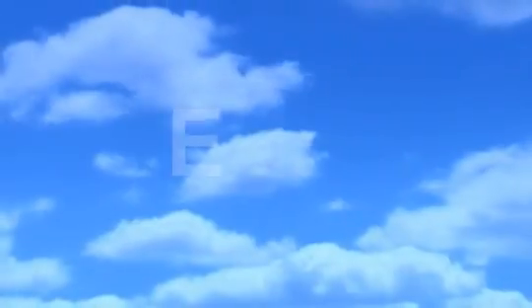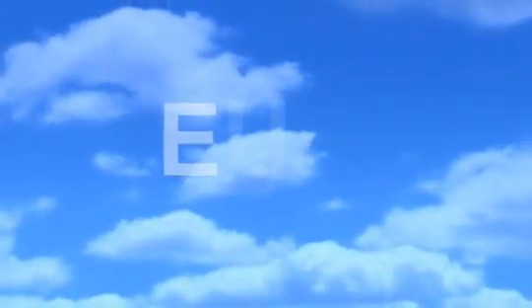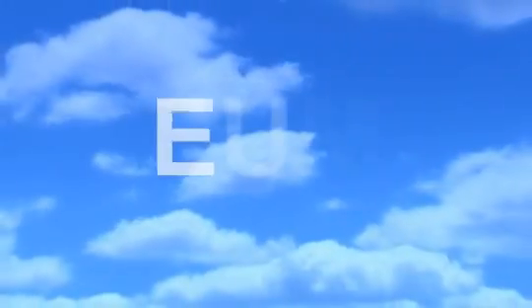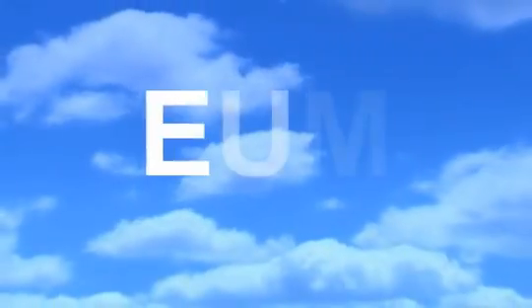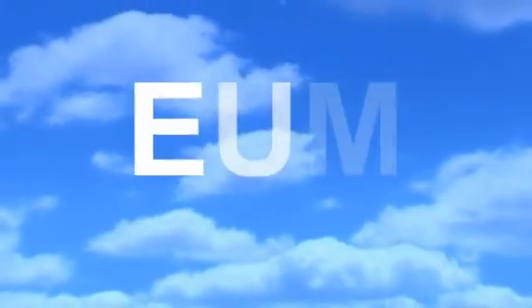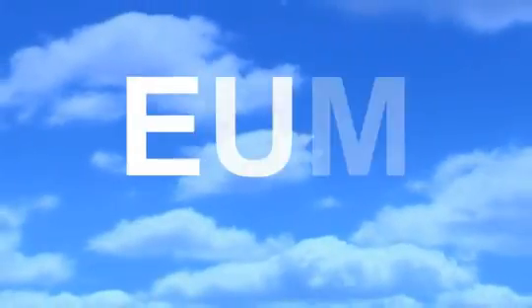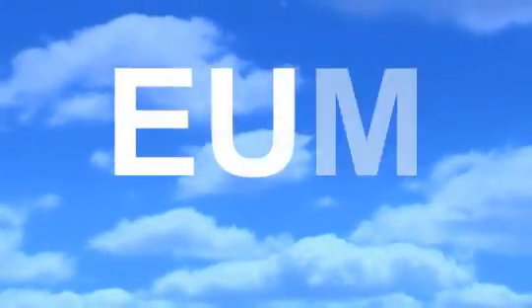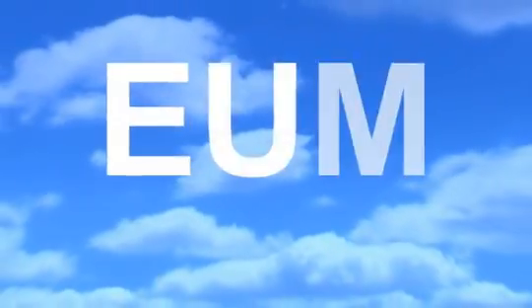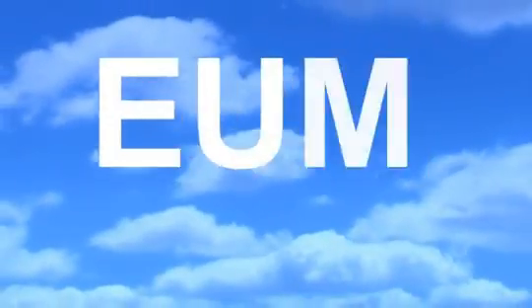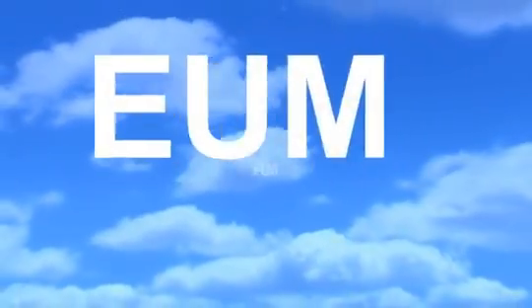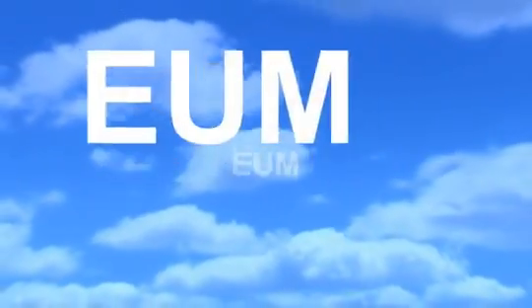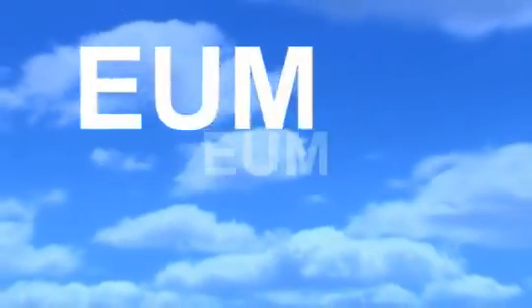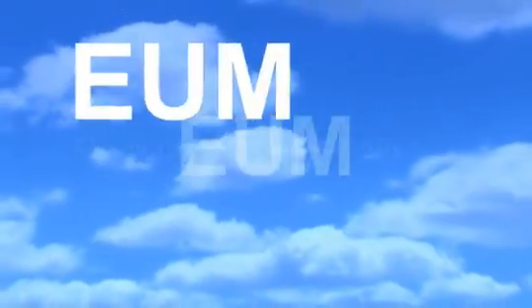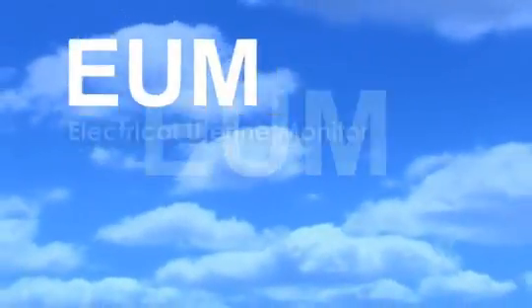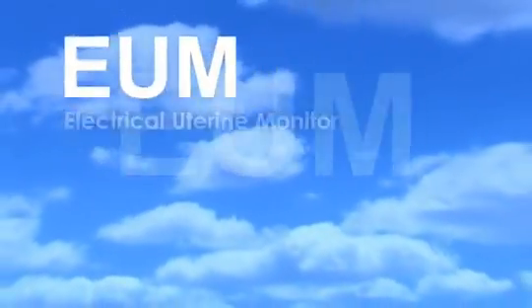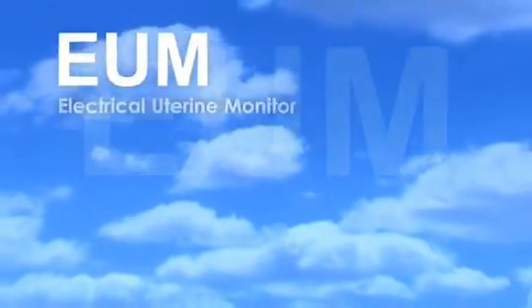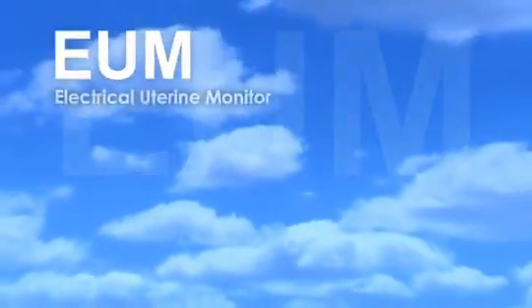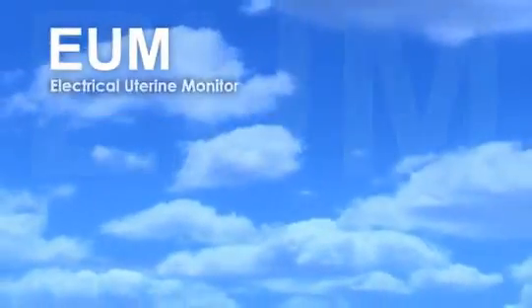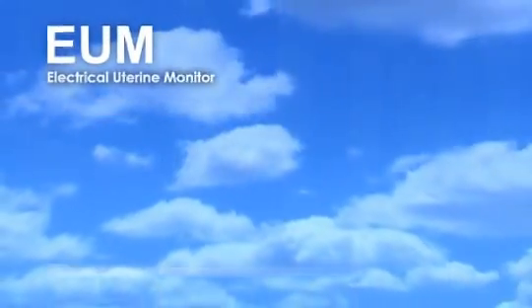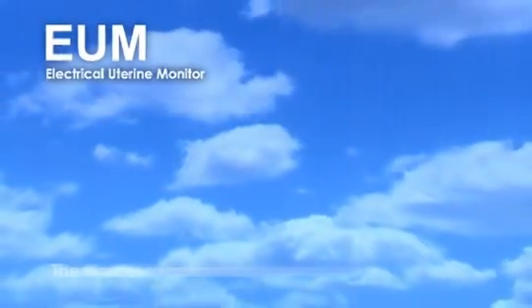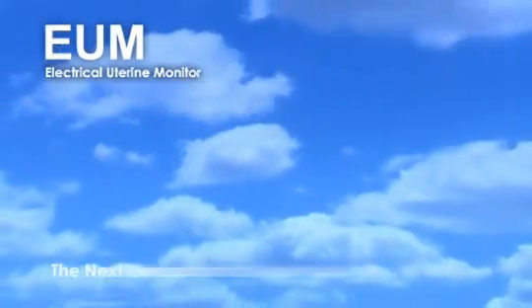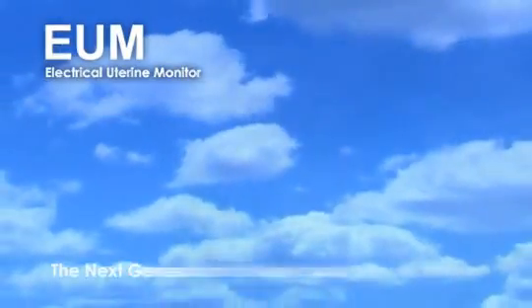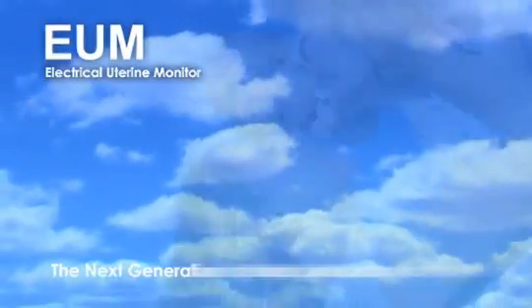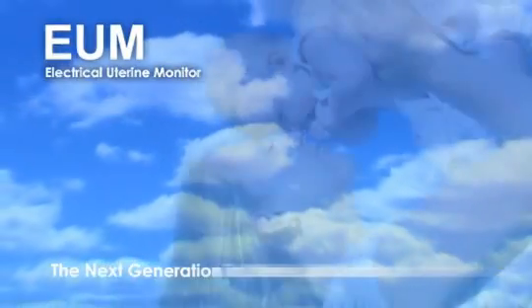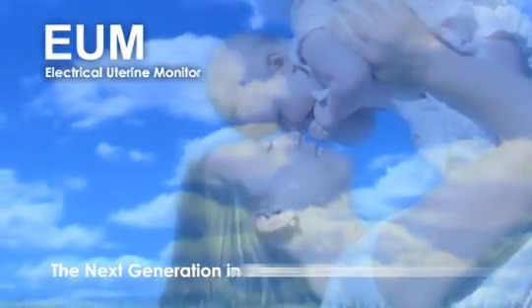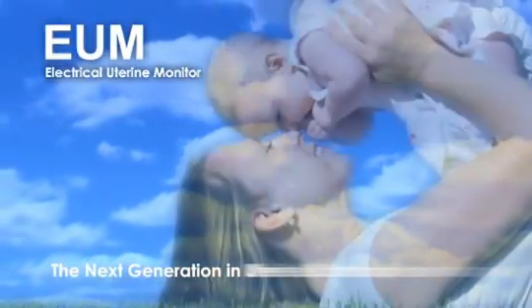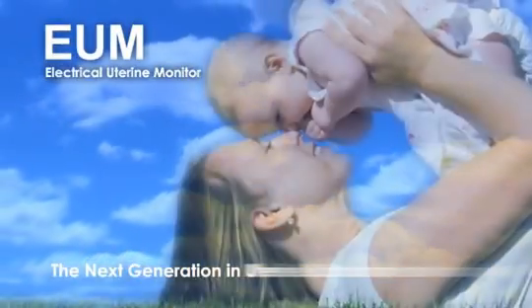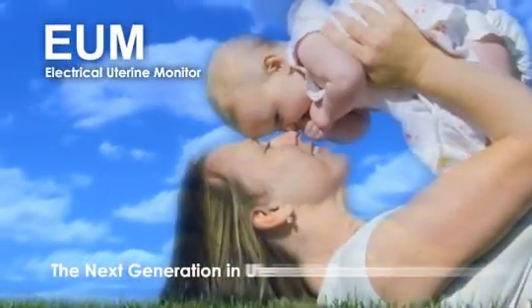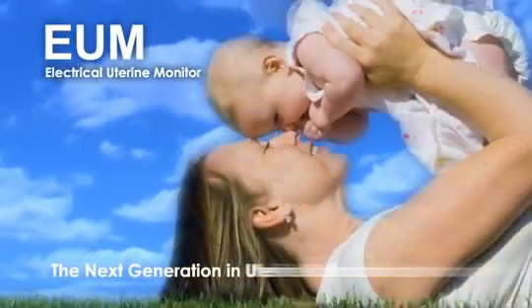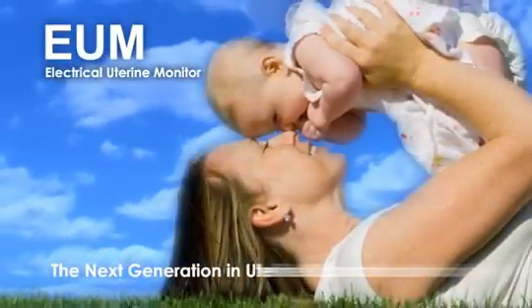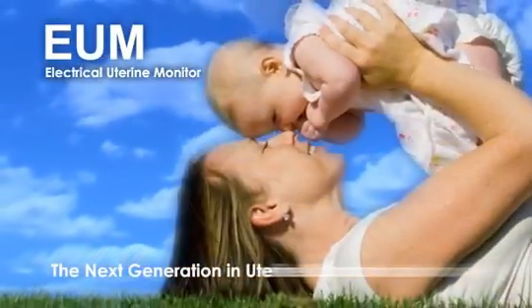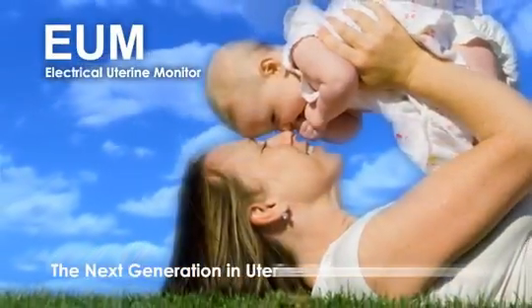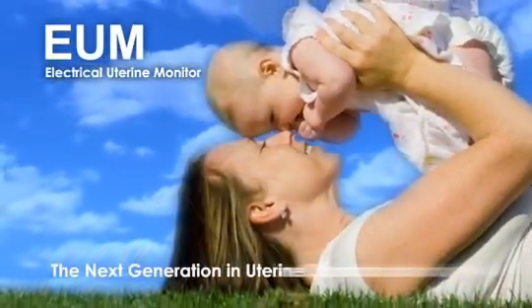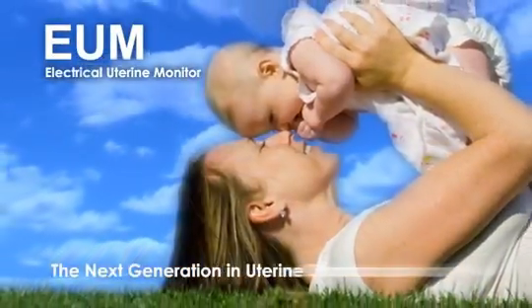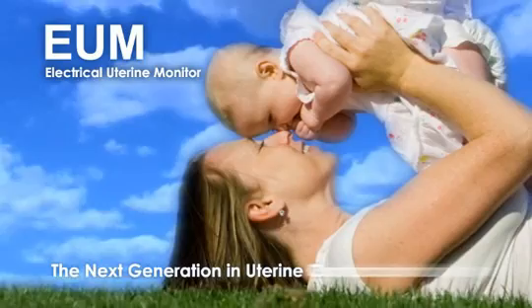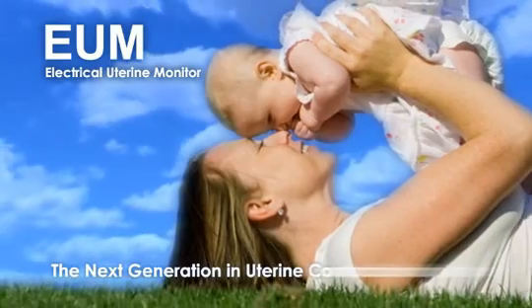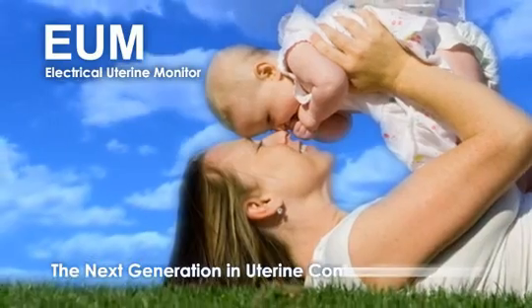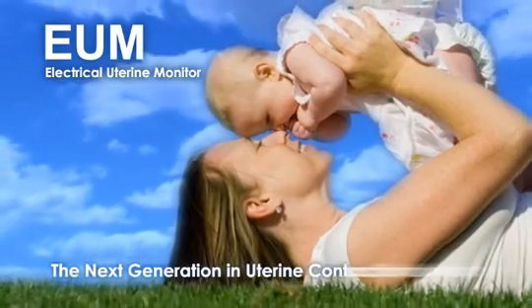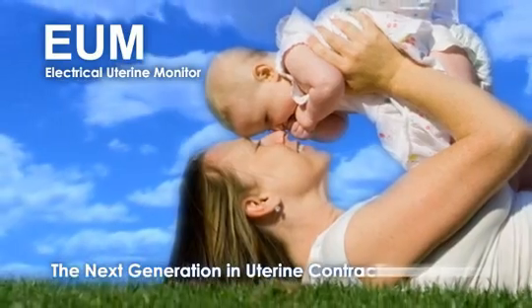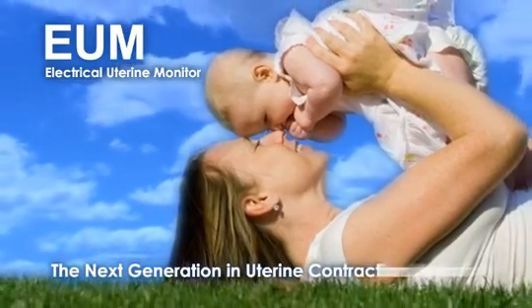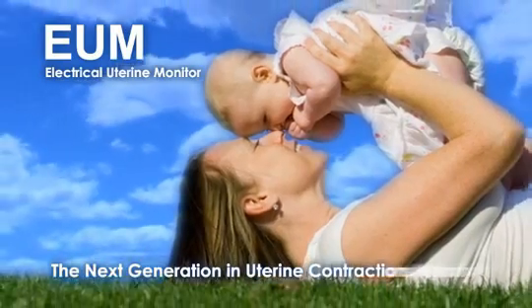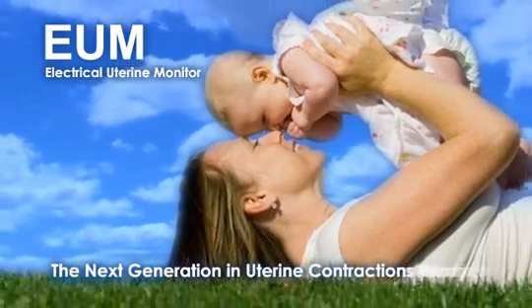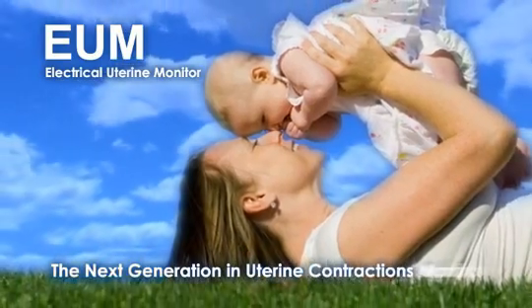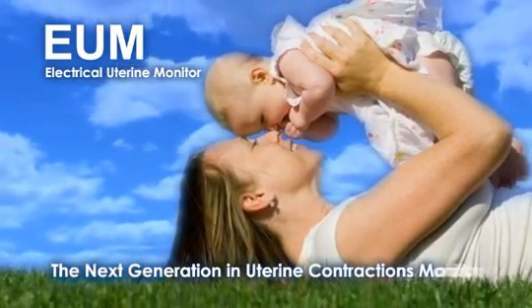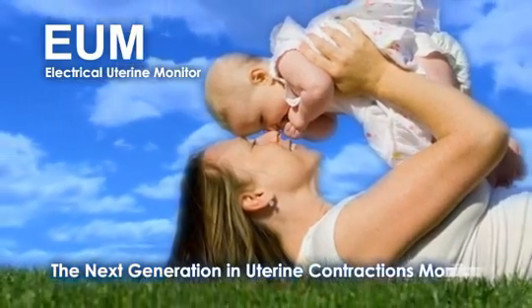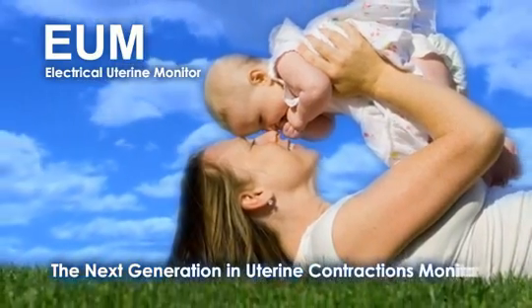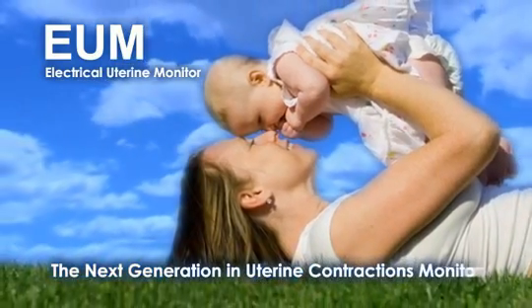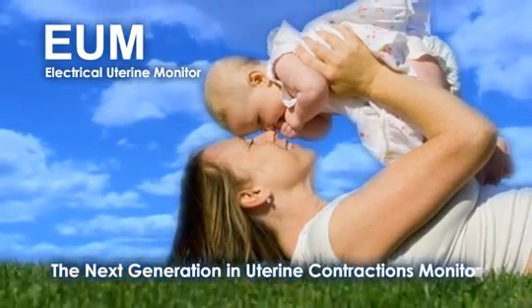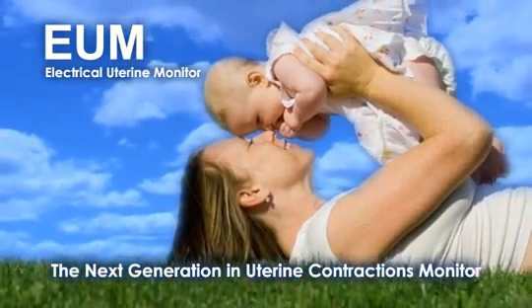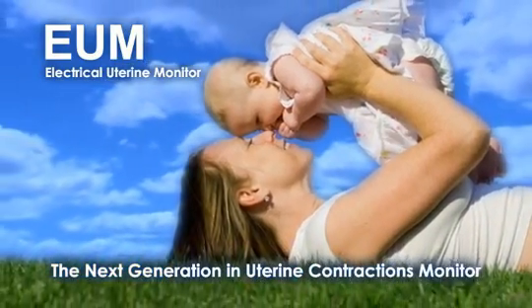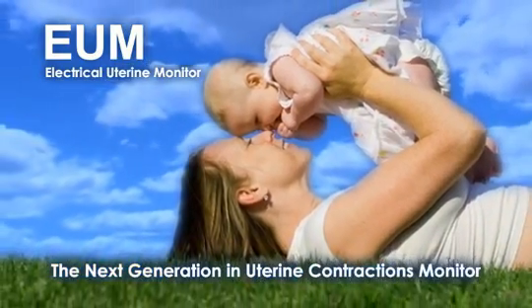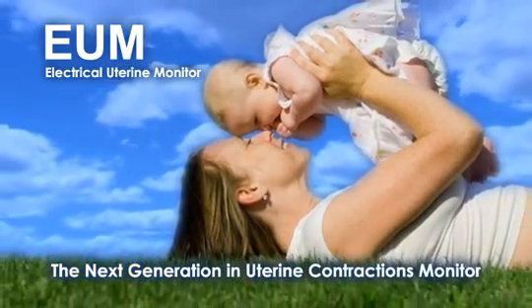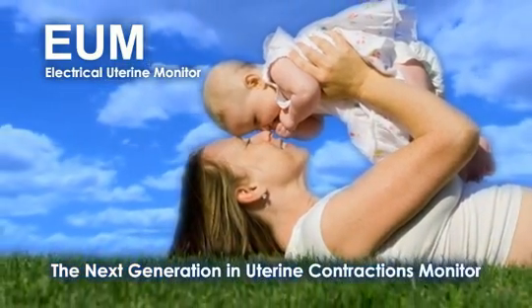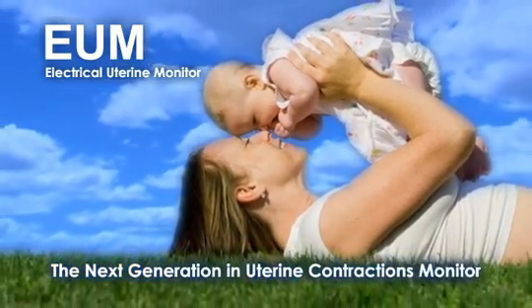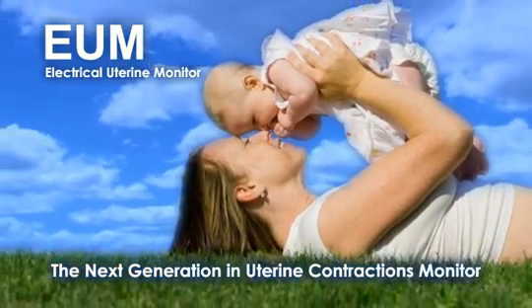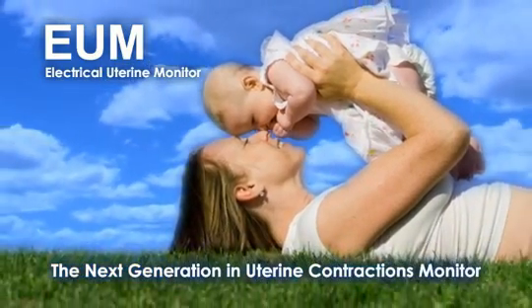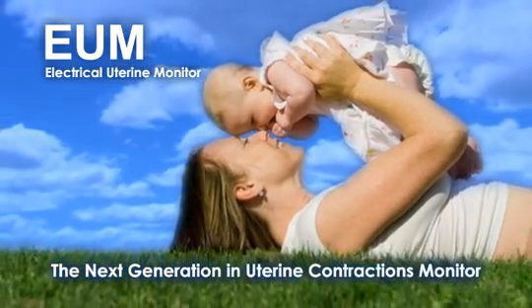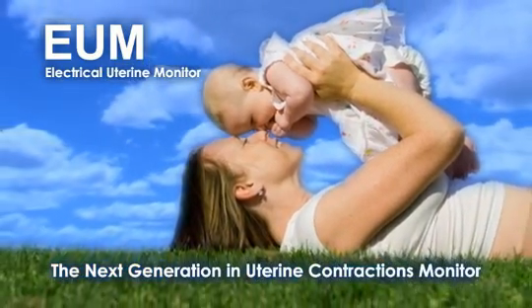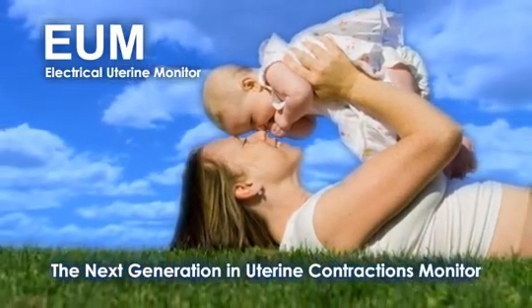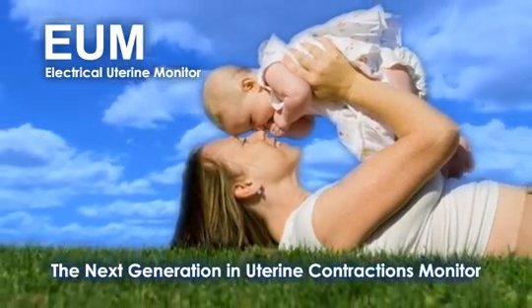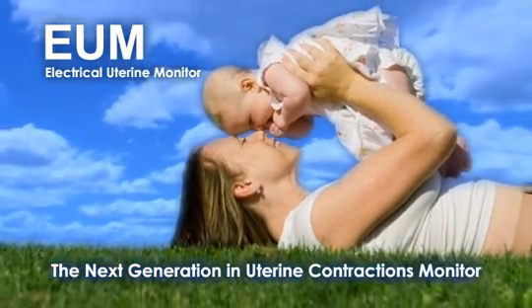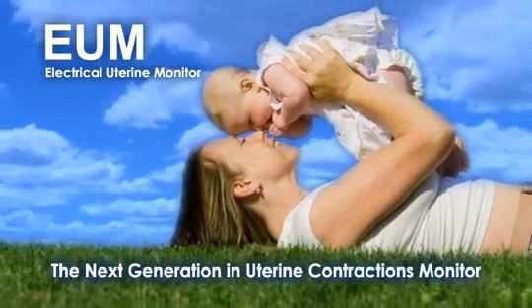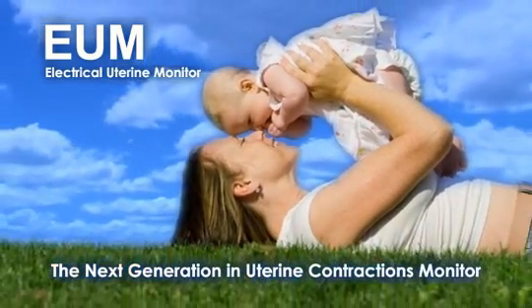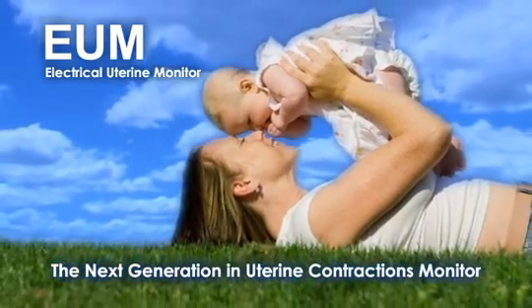EUM — the next generation in uterine contraction monitoring.